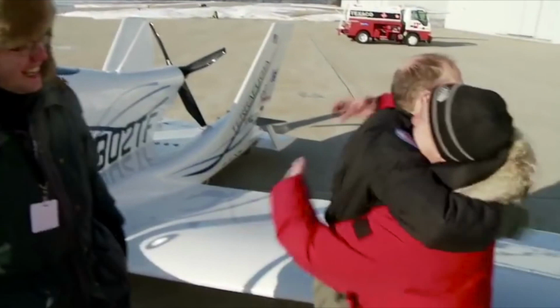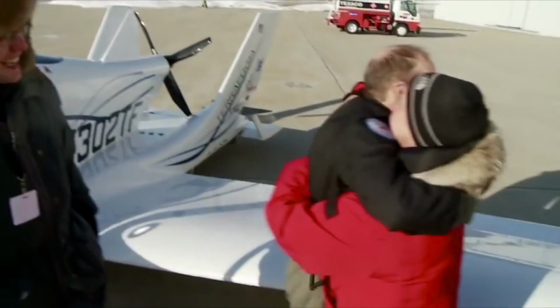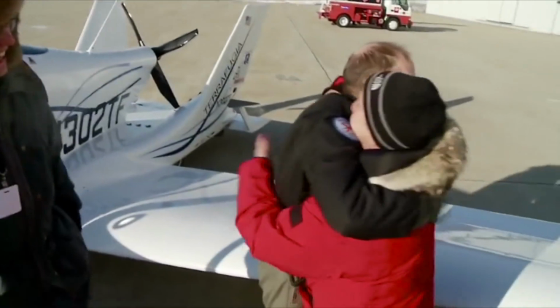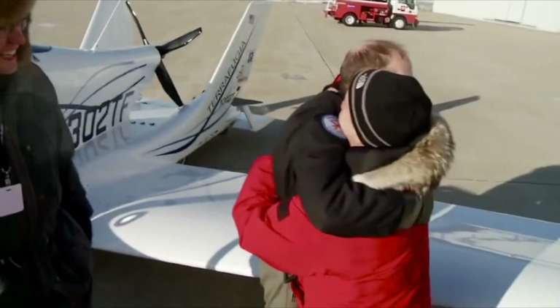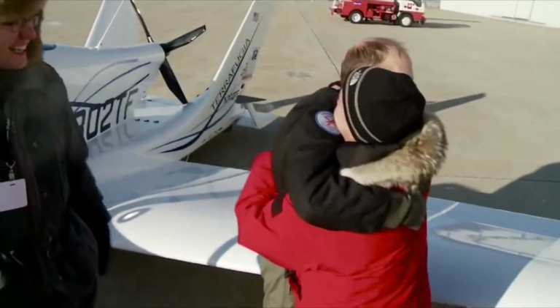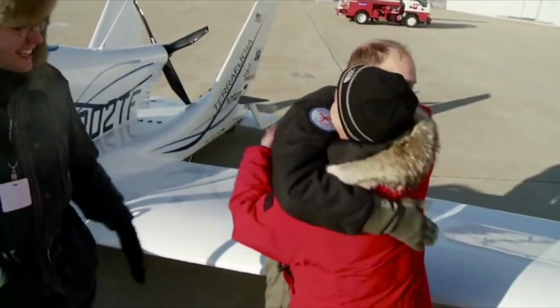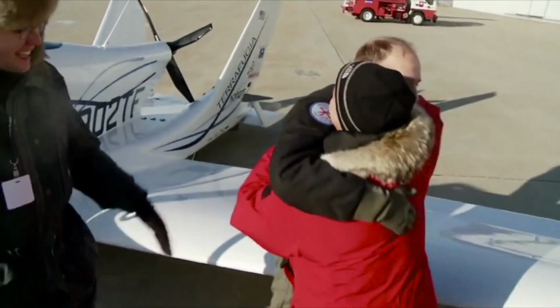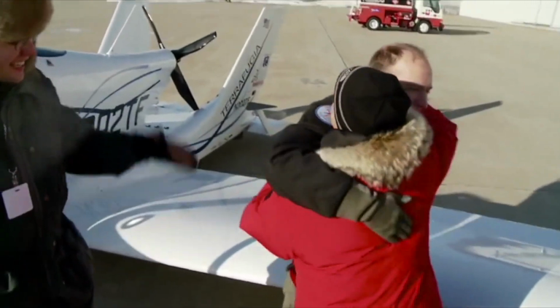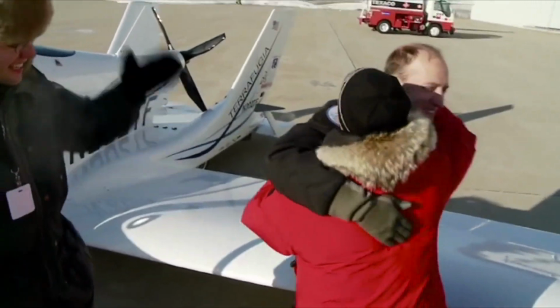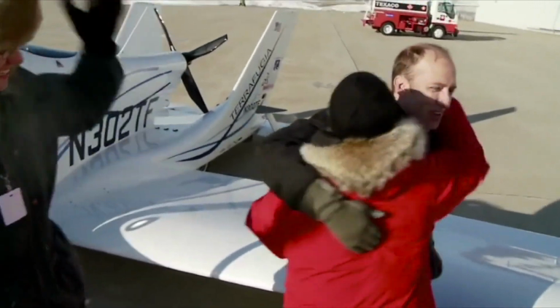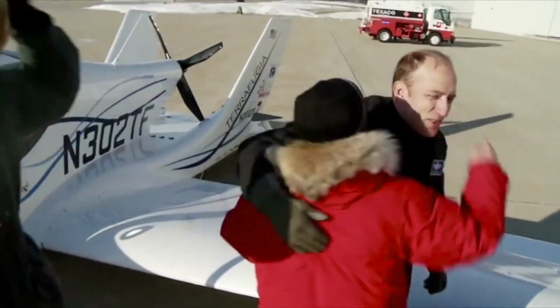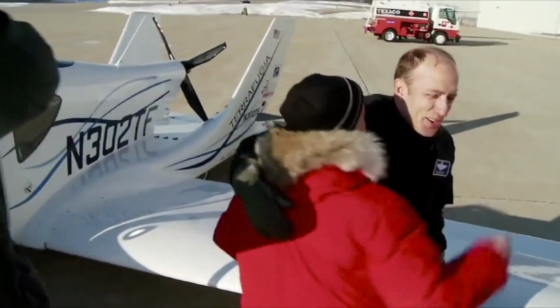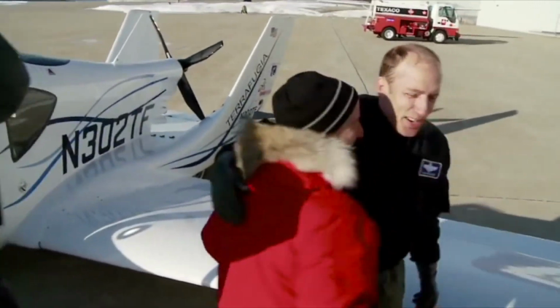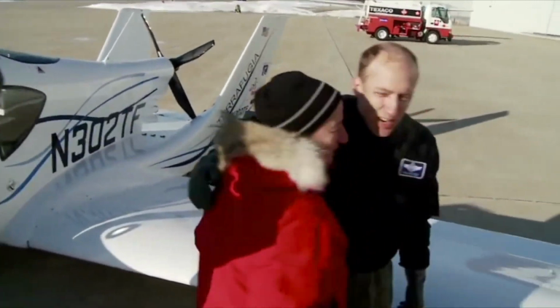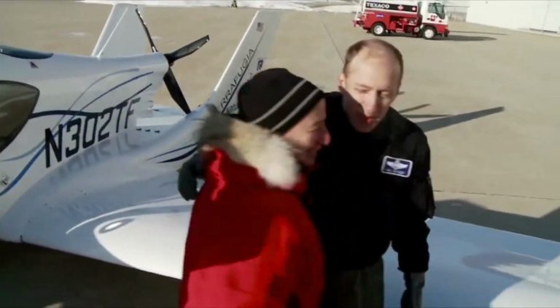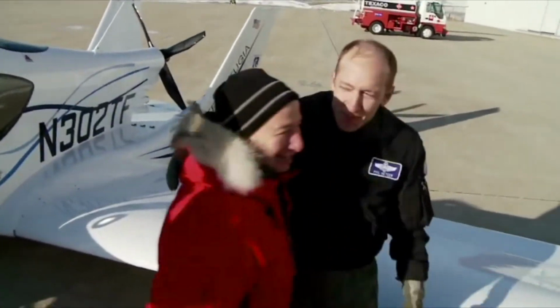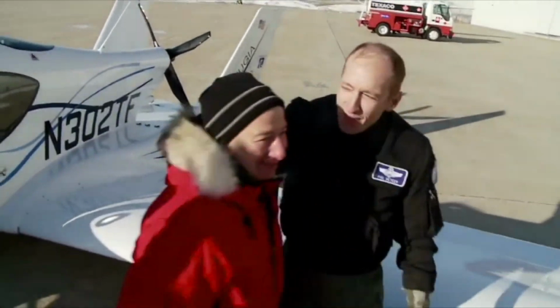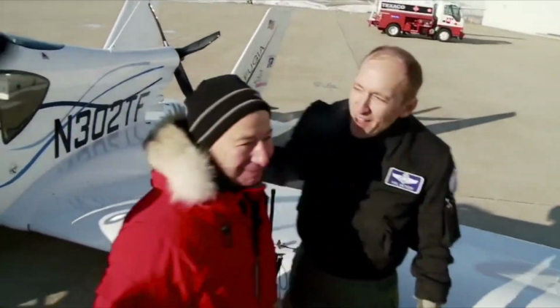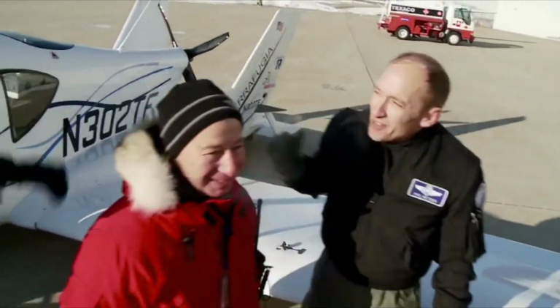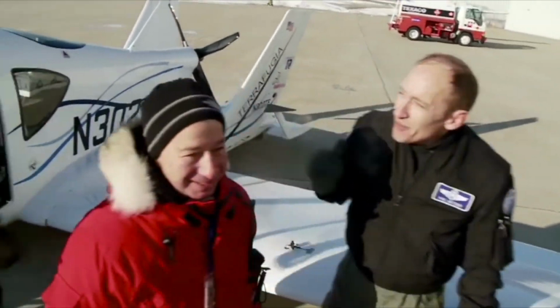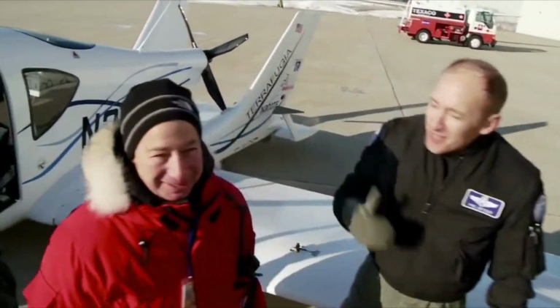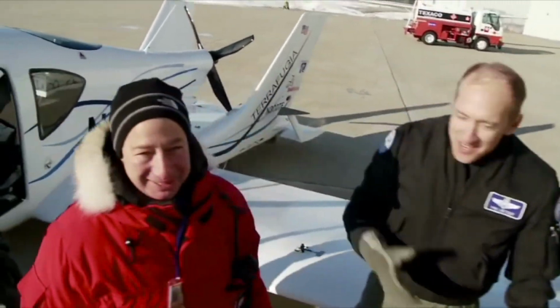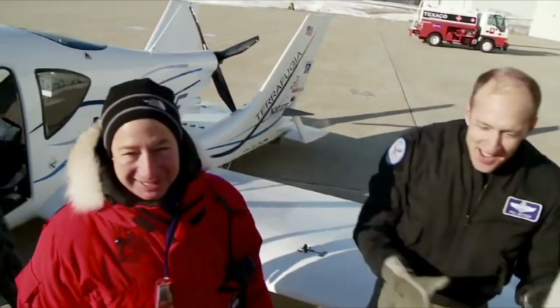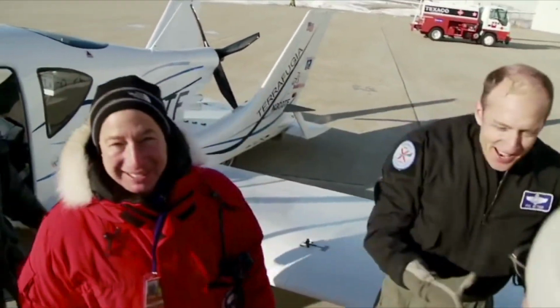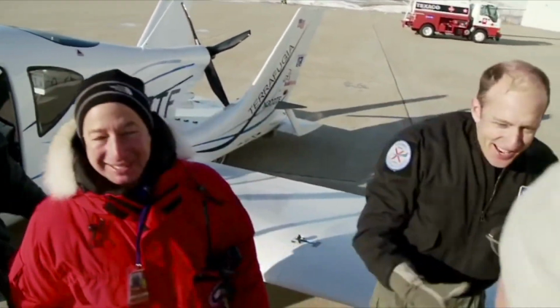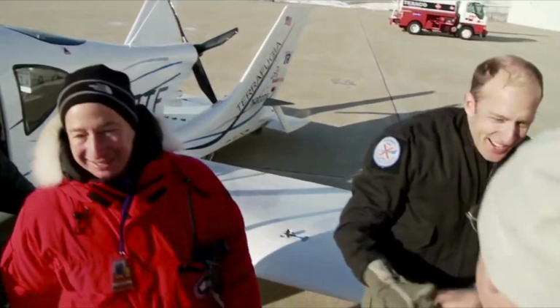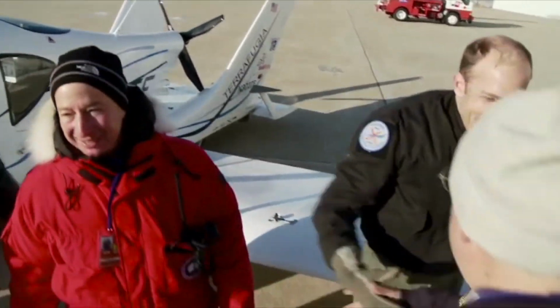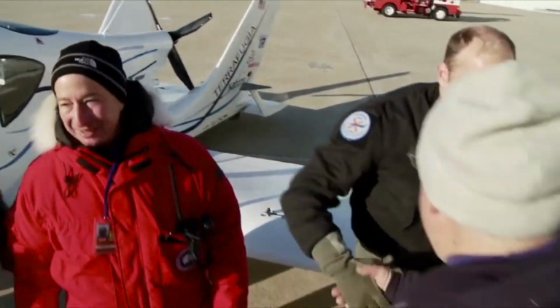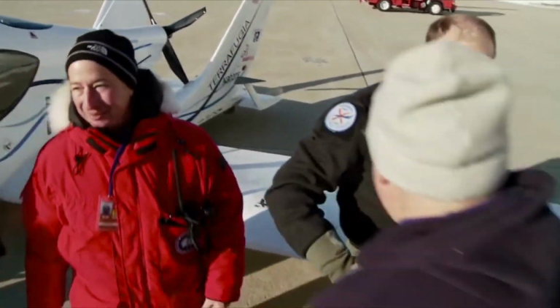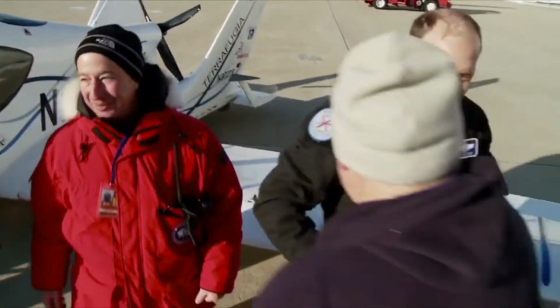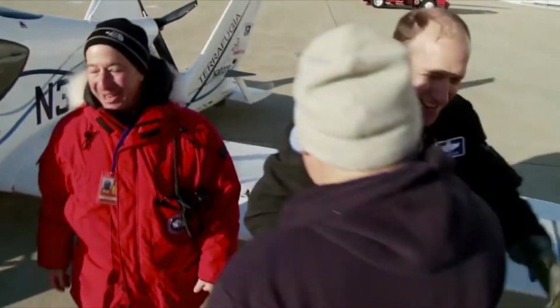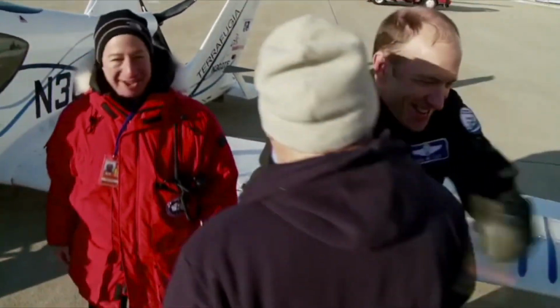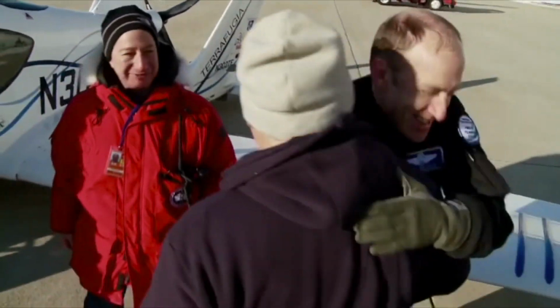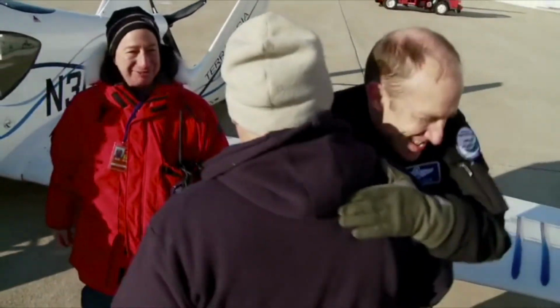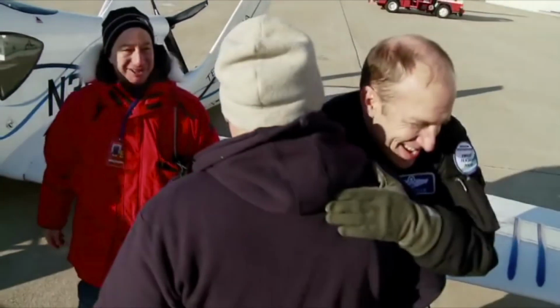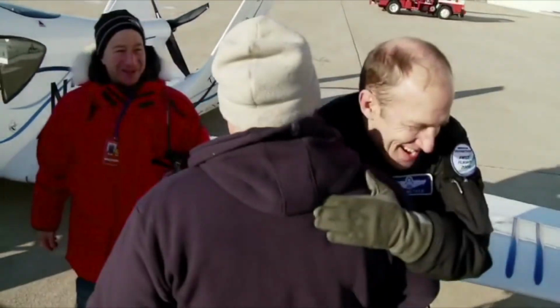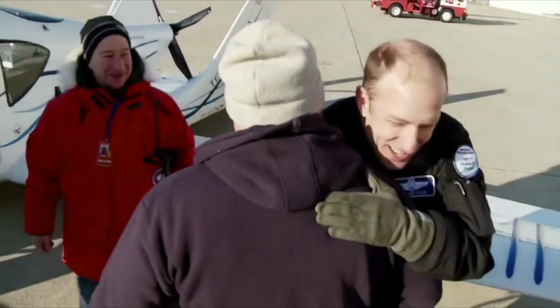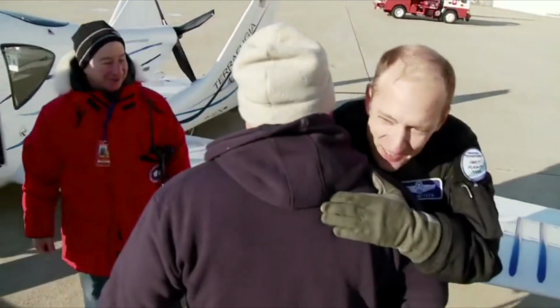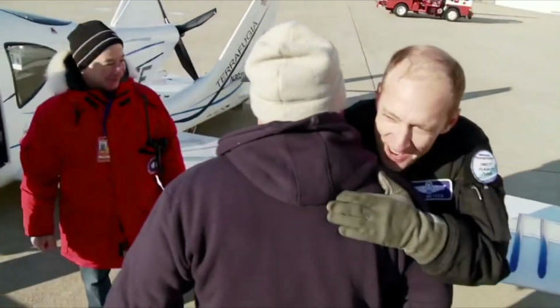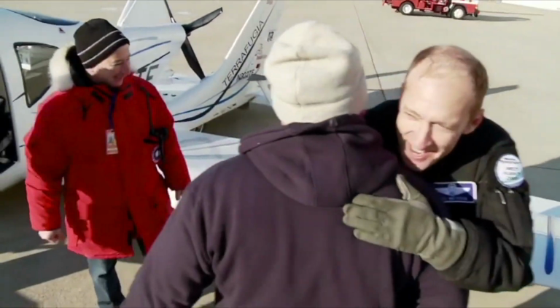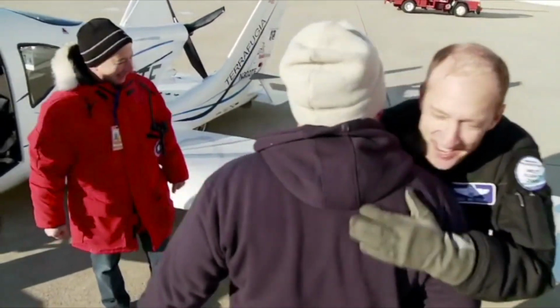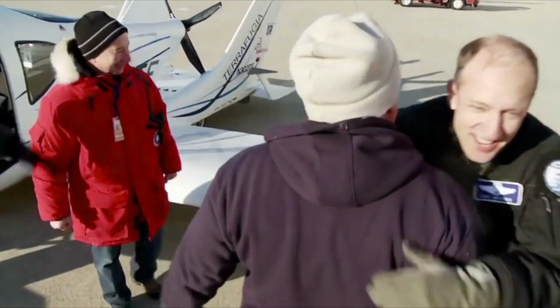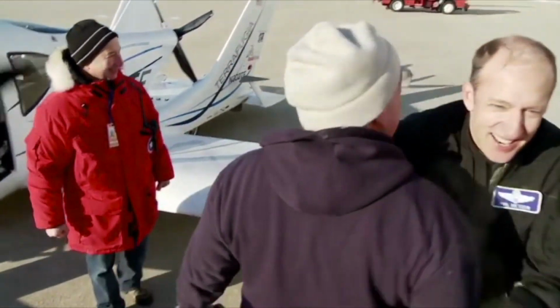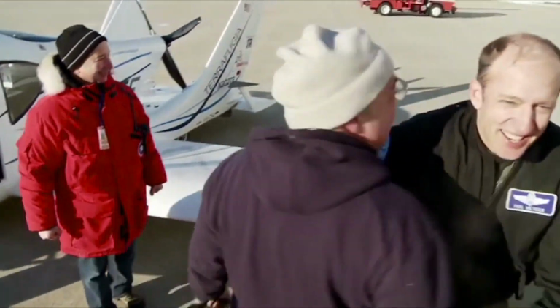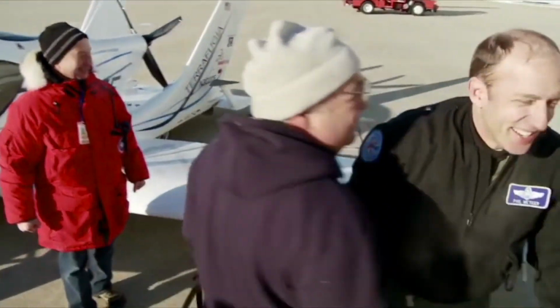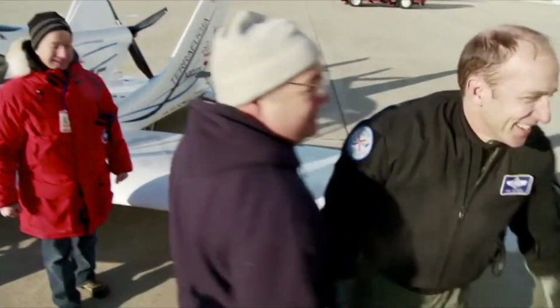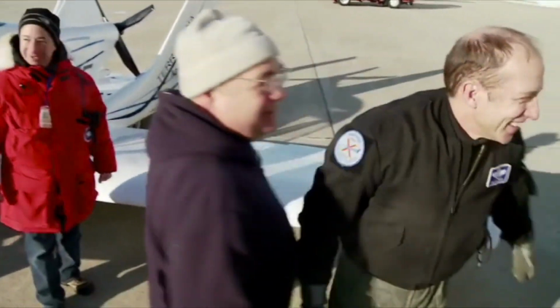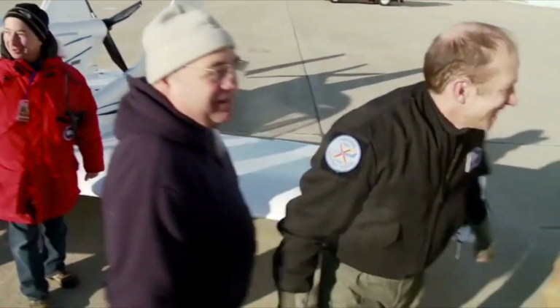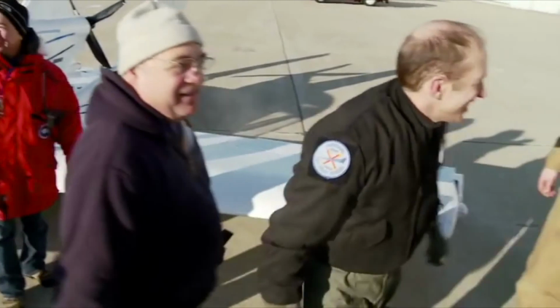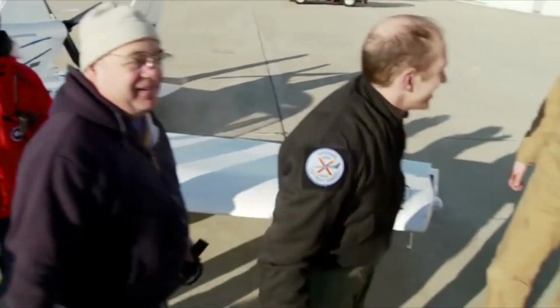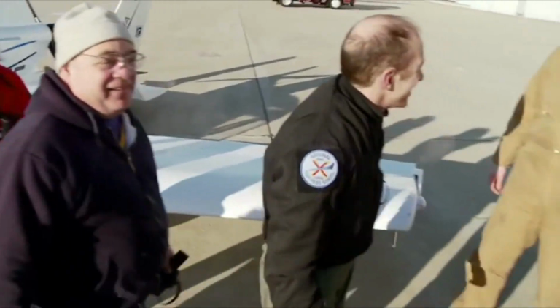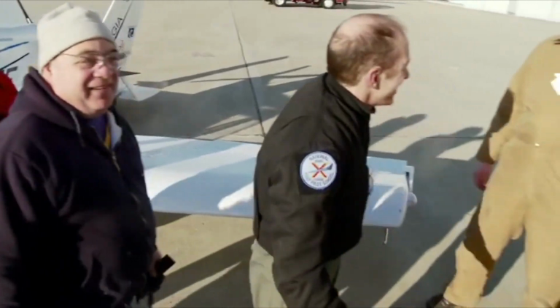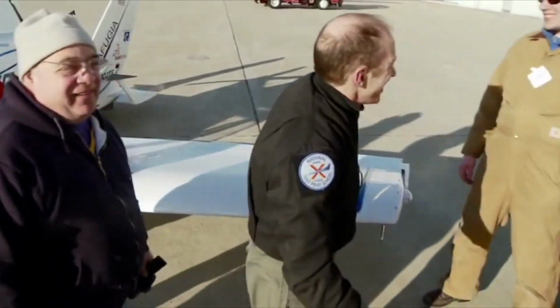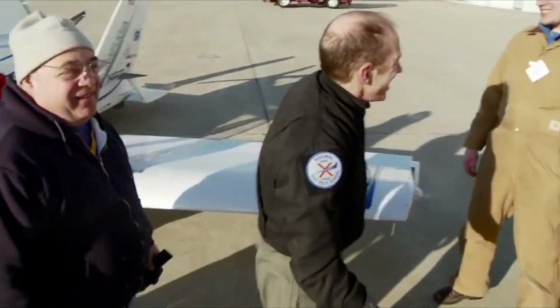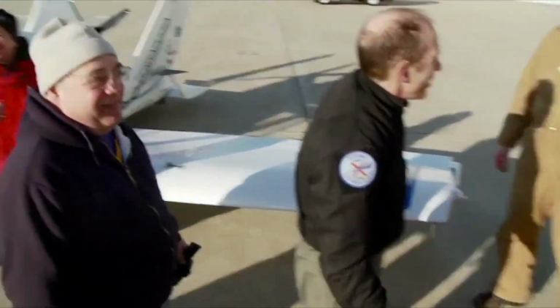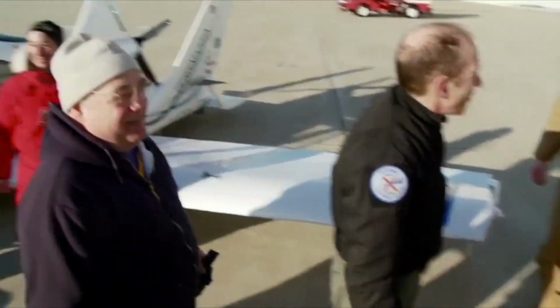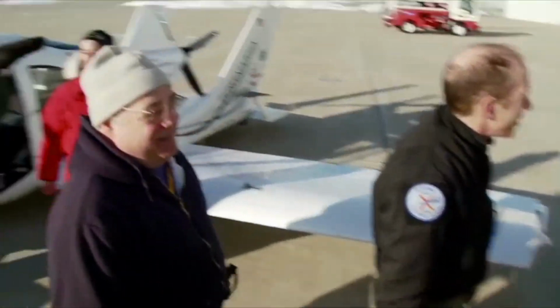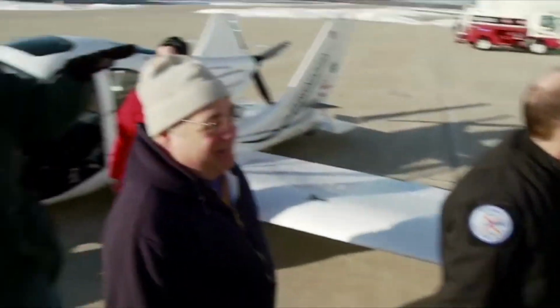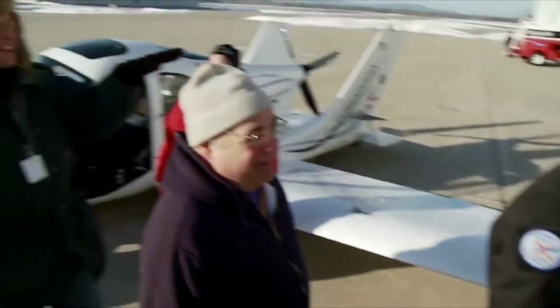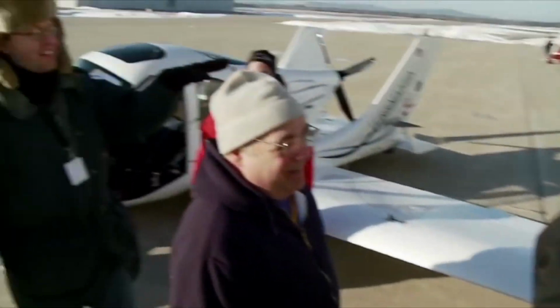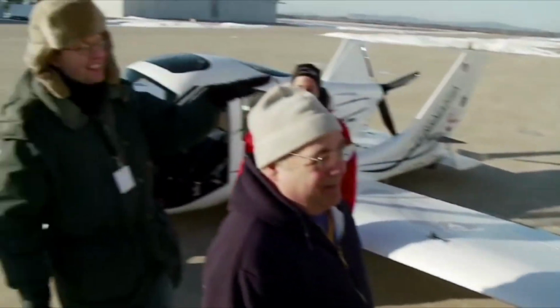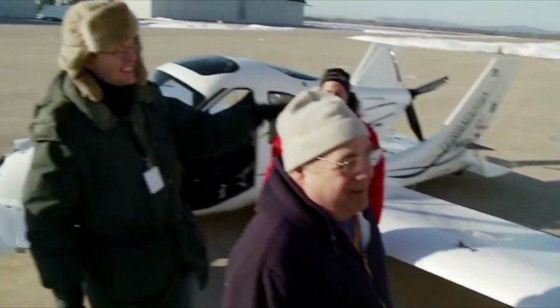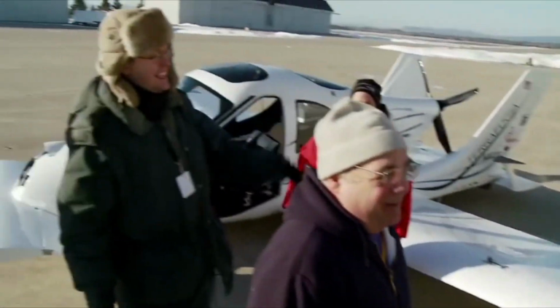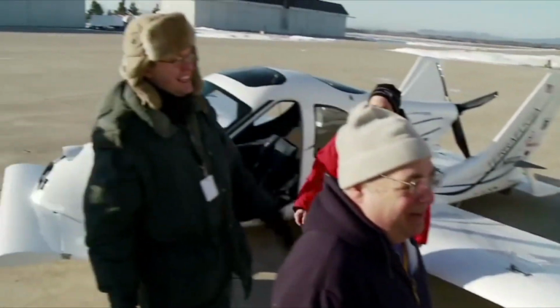Good job. We're in flight. Fantastic. That was the most beautiful little flight I've ever seen.